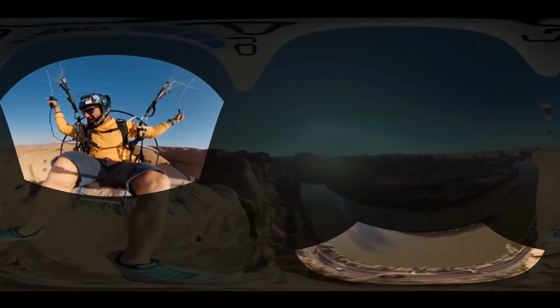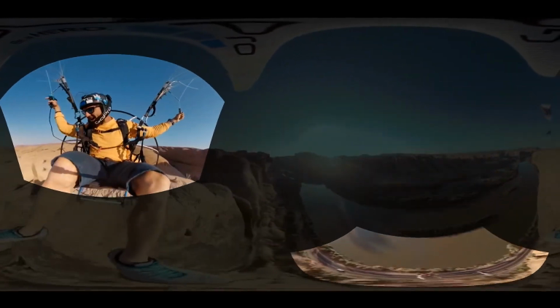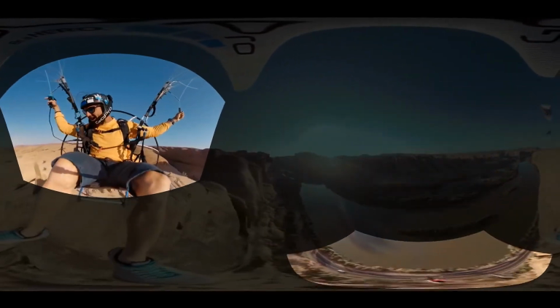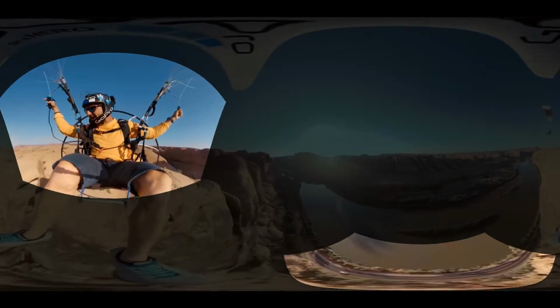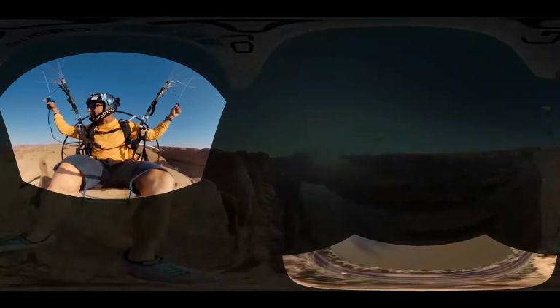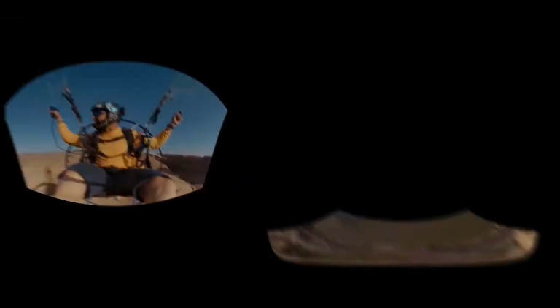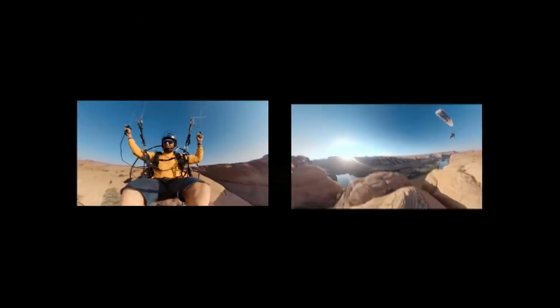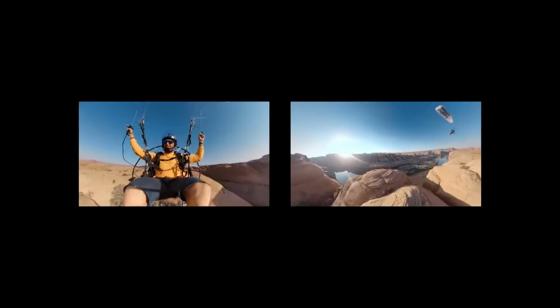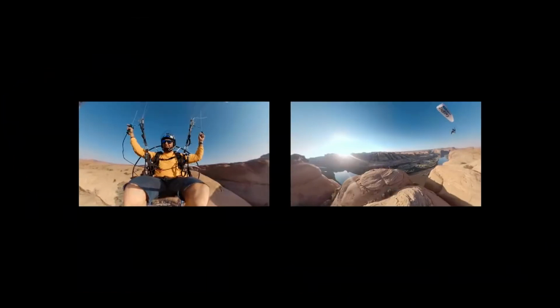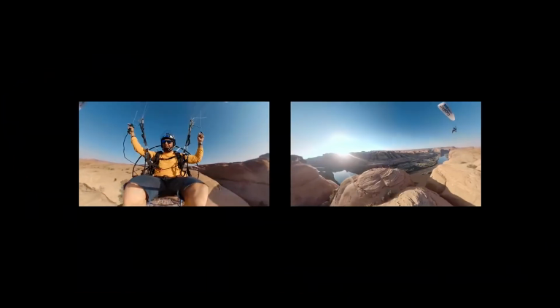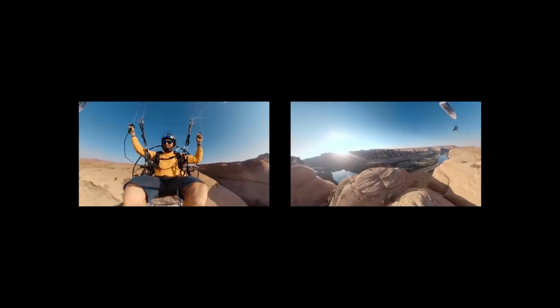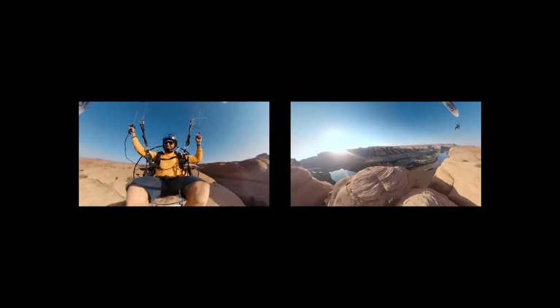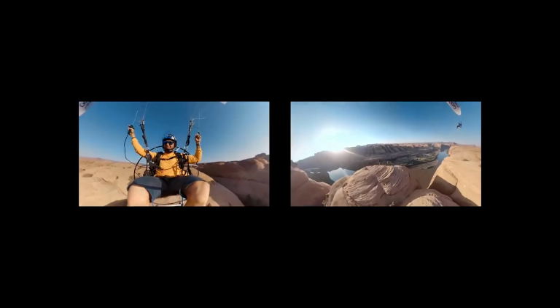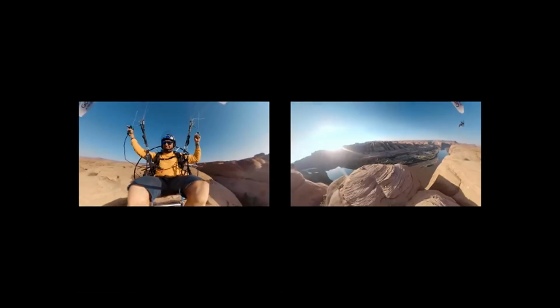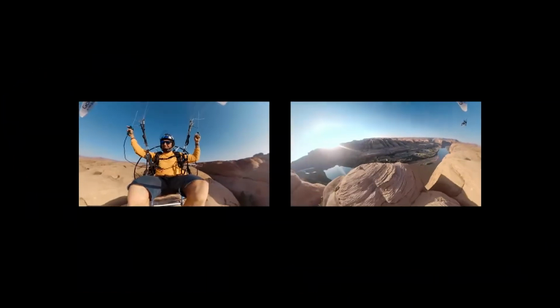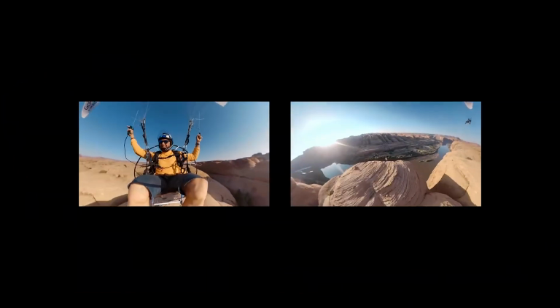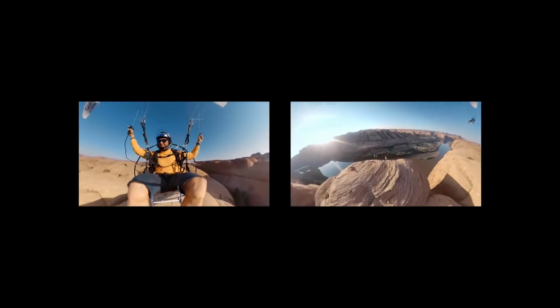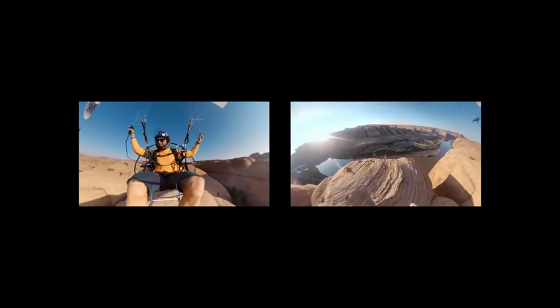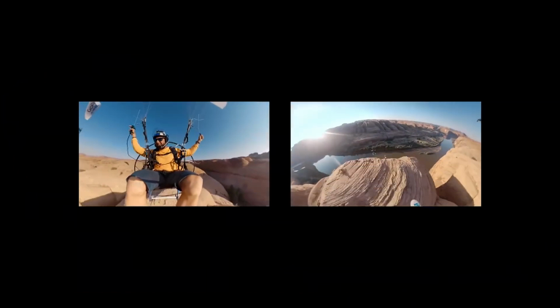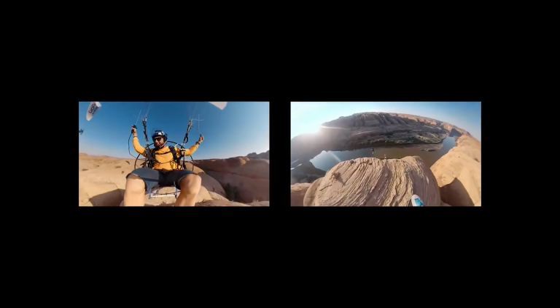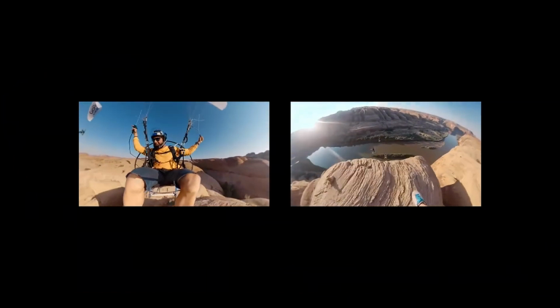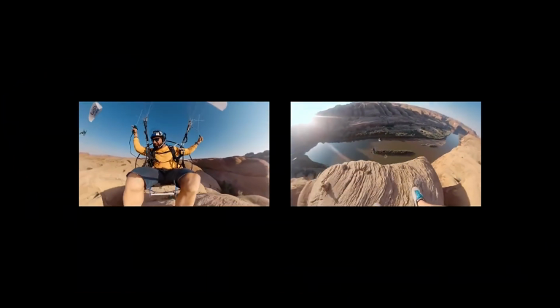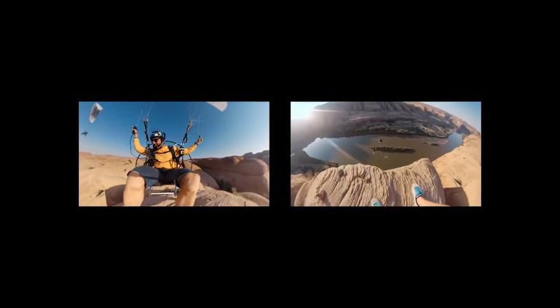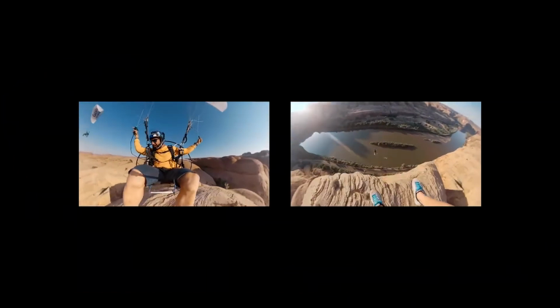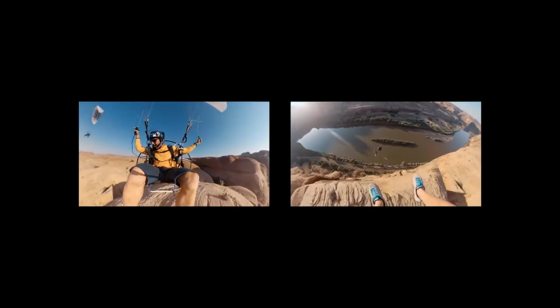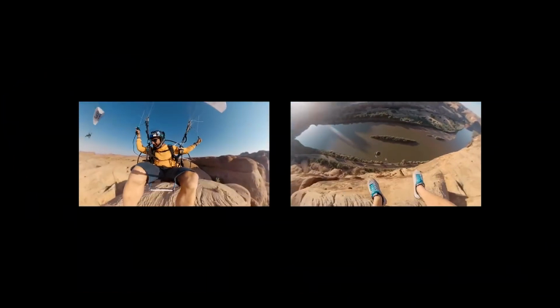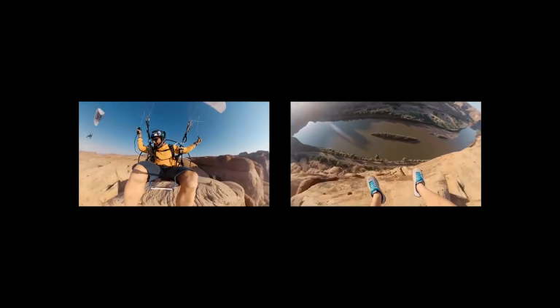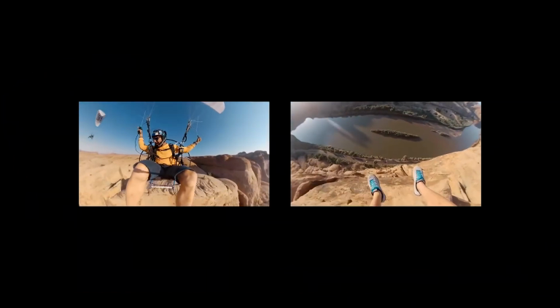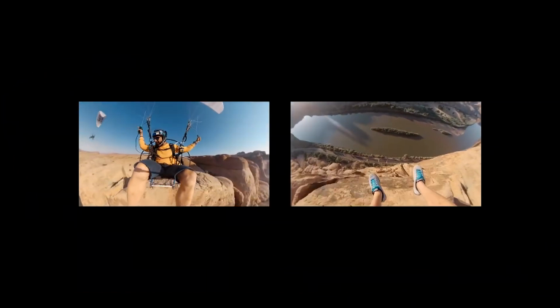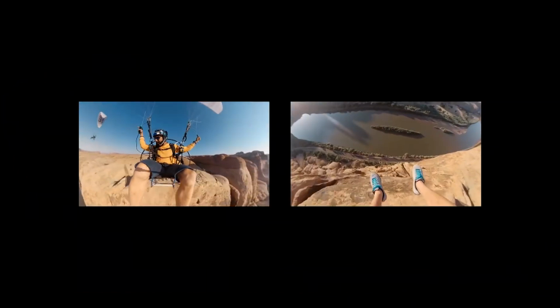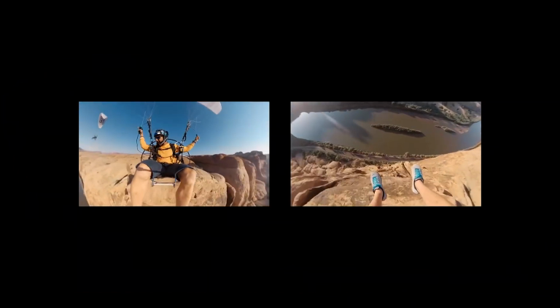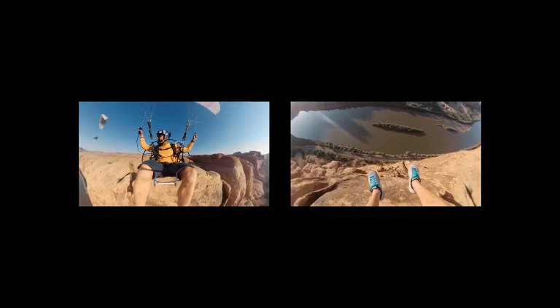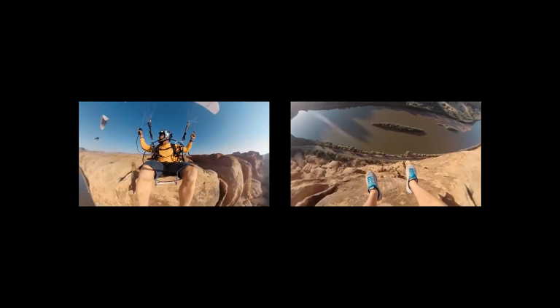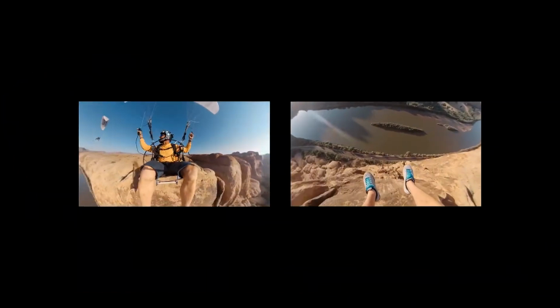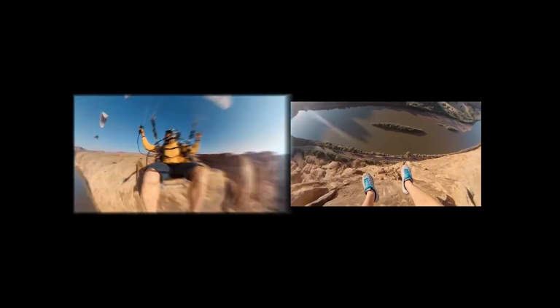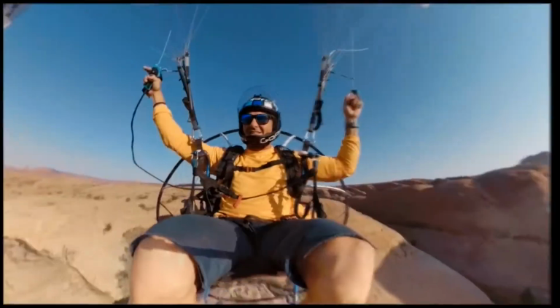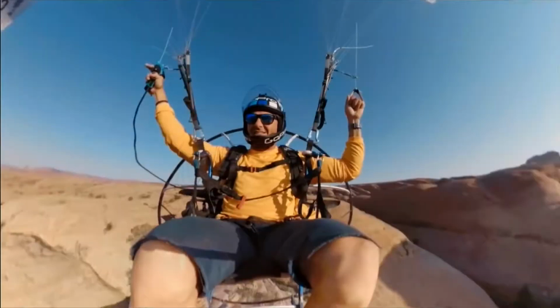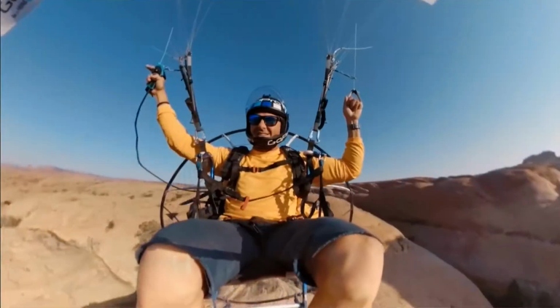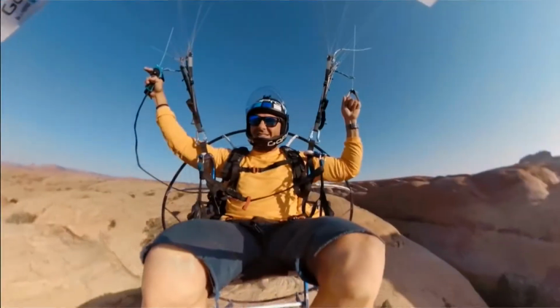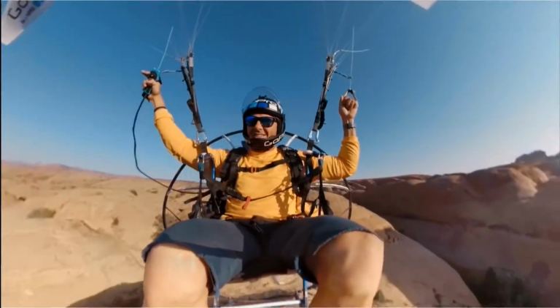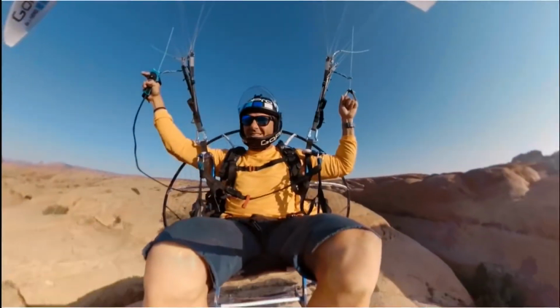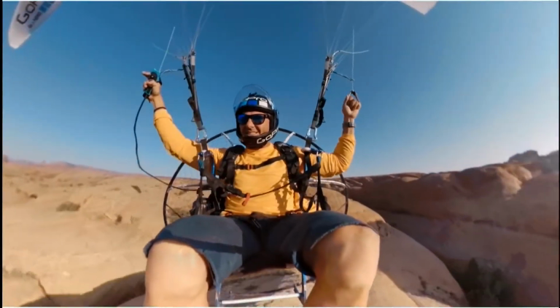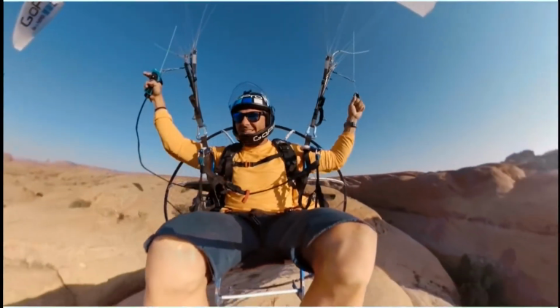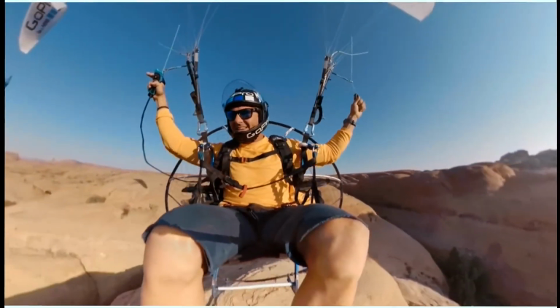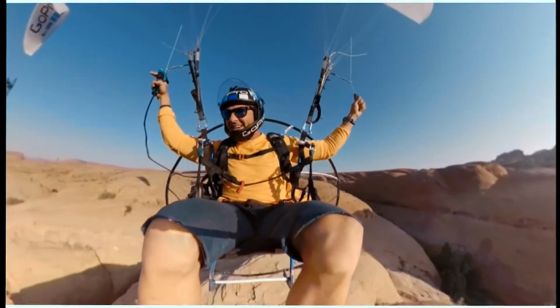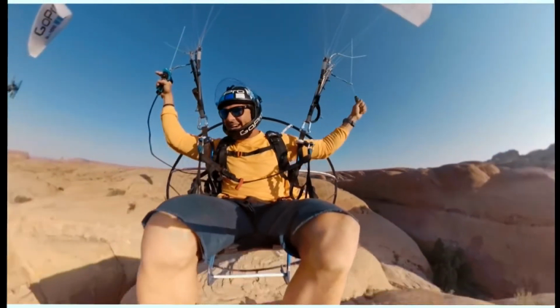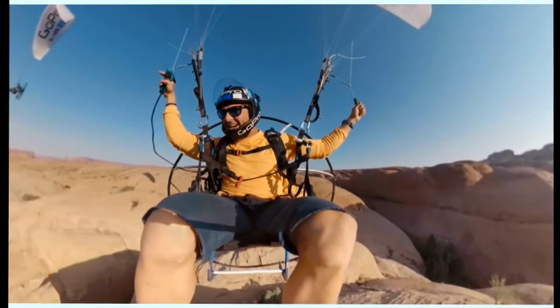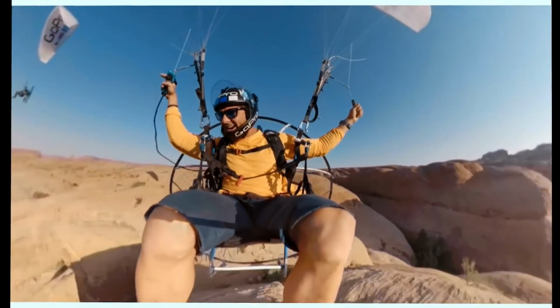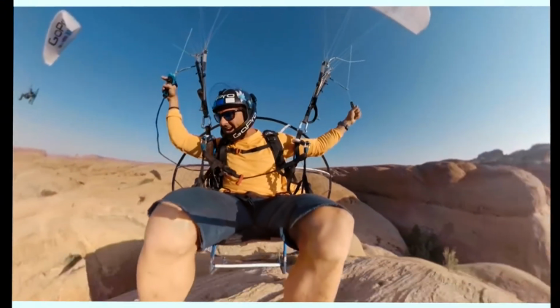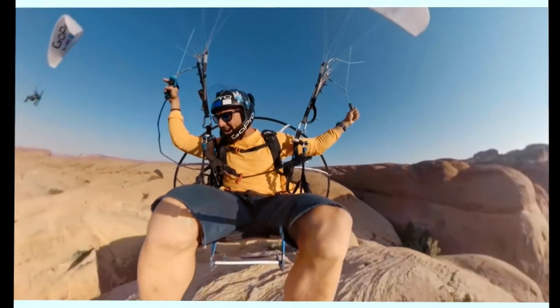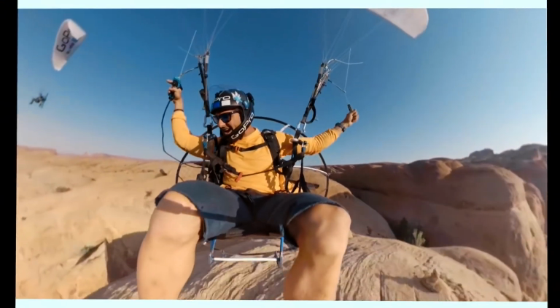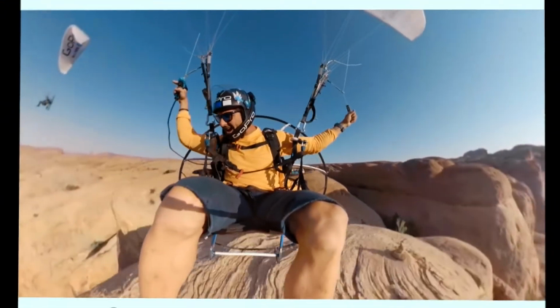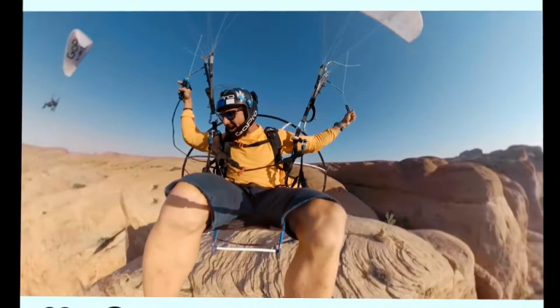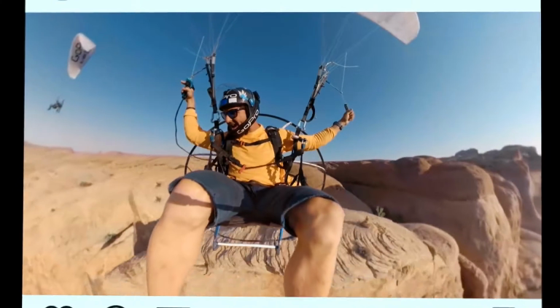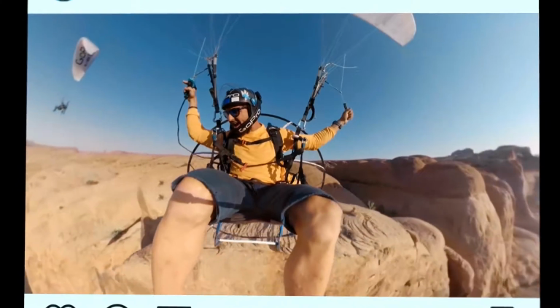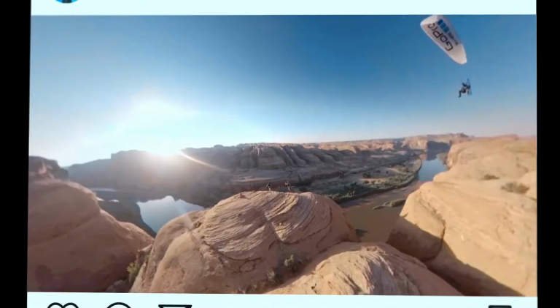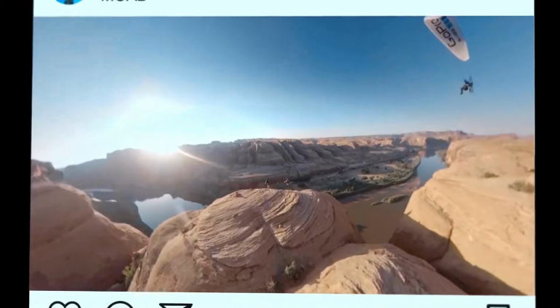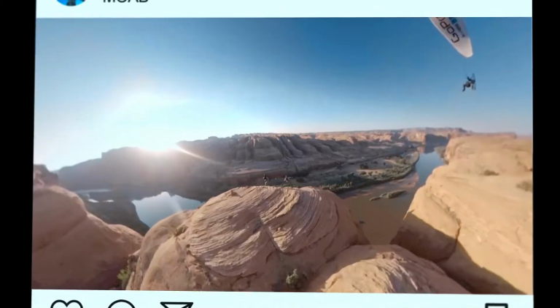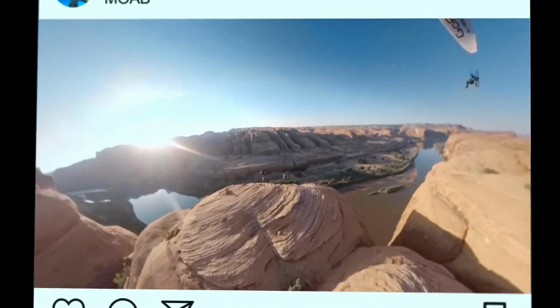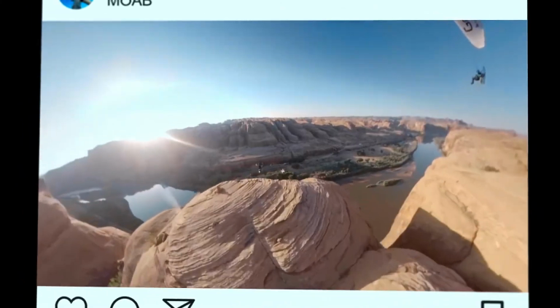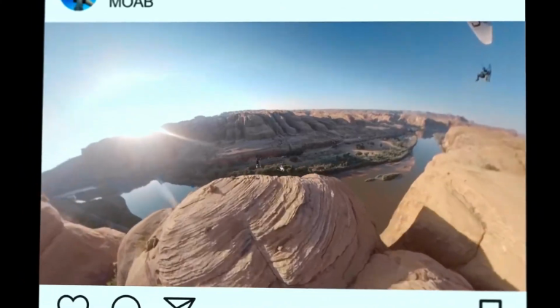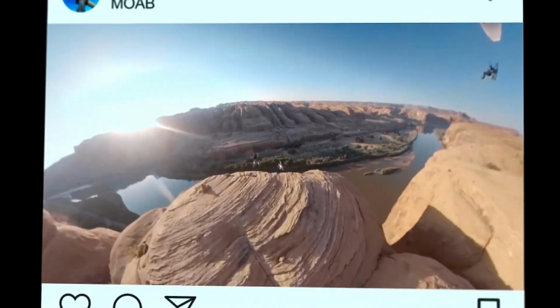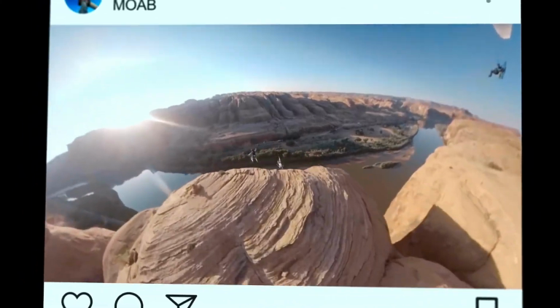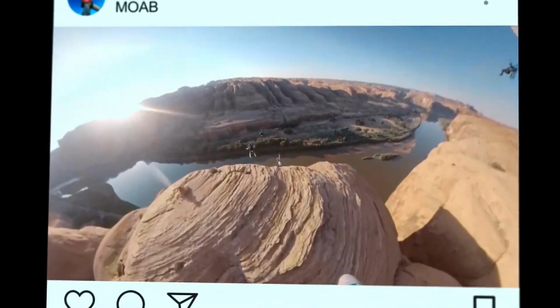With one camera, you can capture everything, and the GoPro app makes it easier than ever to choose your shots and direct your story later.